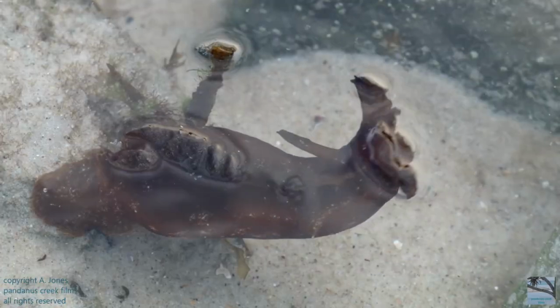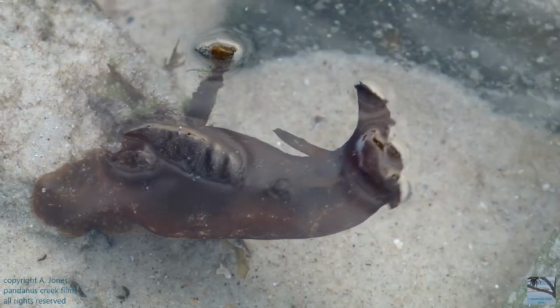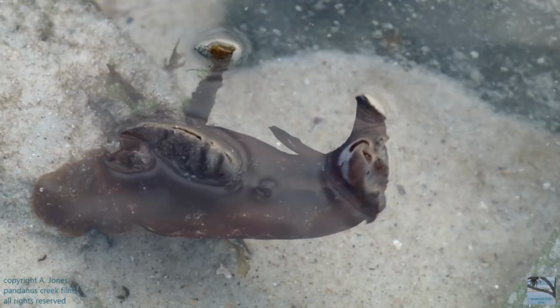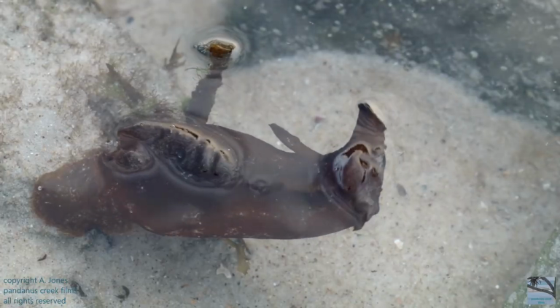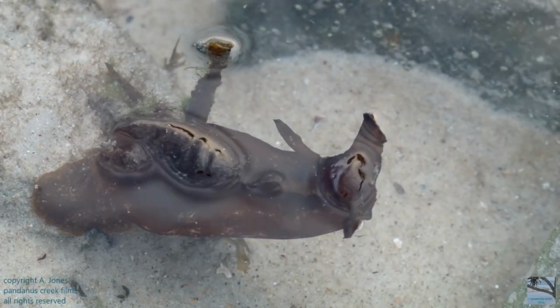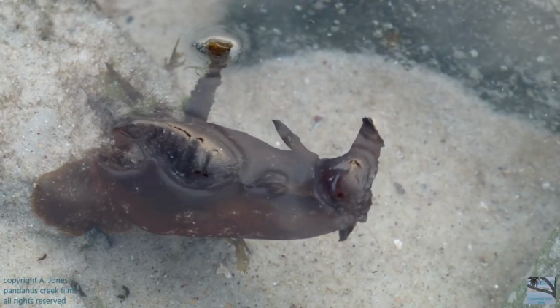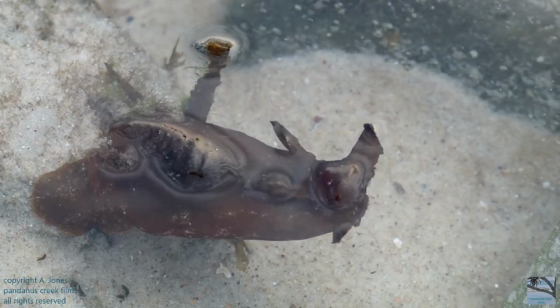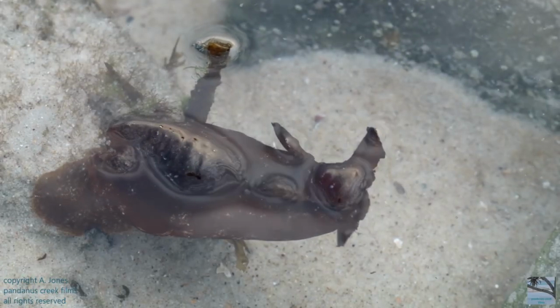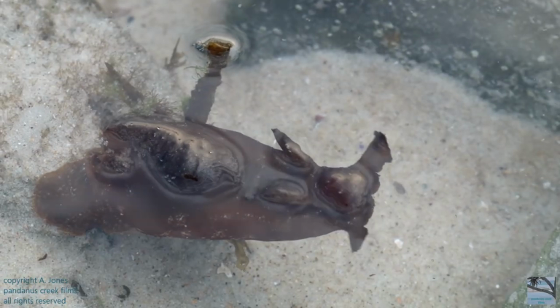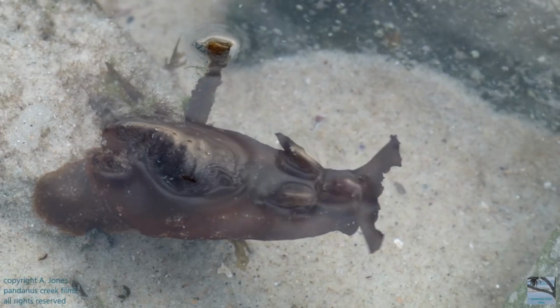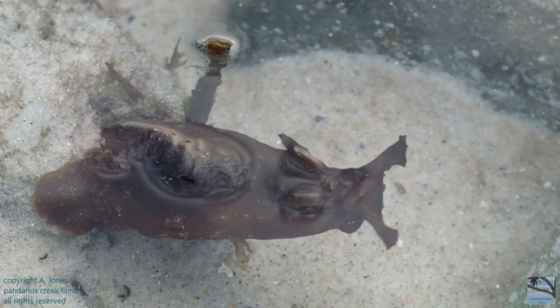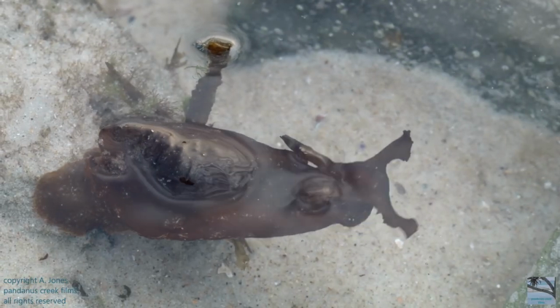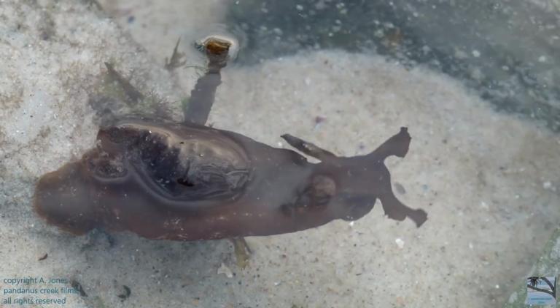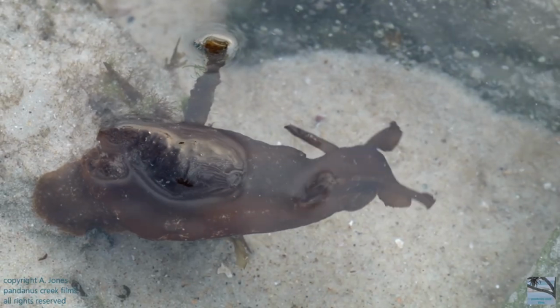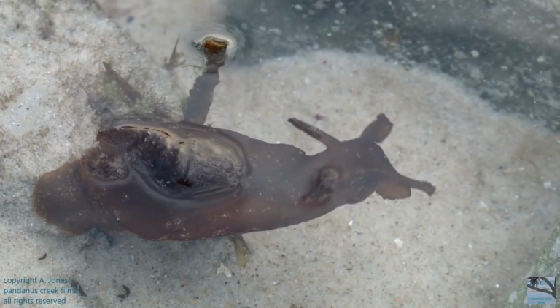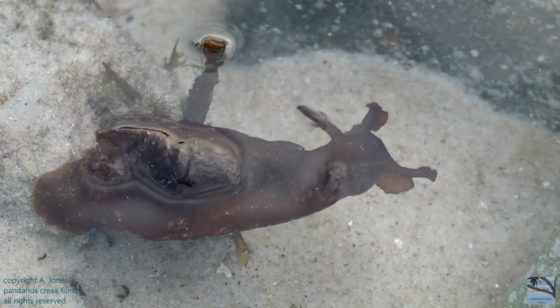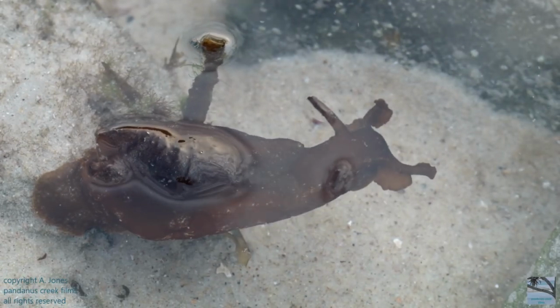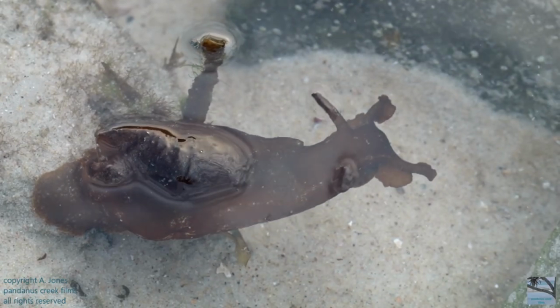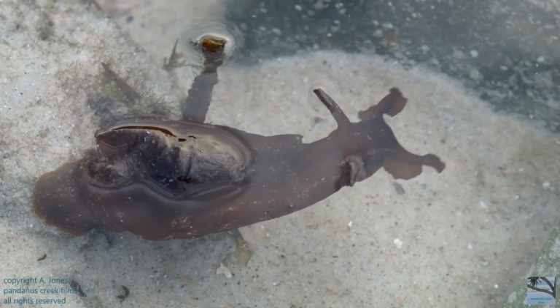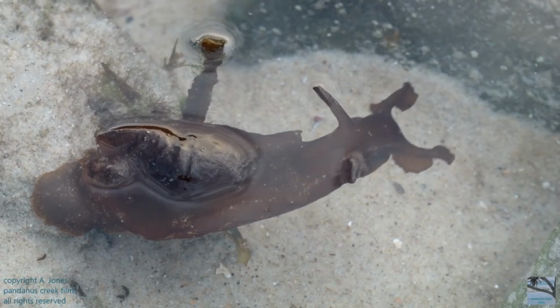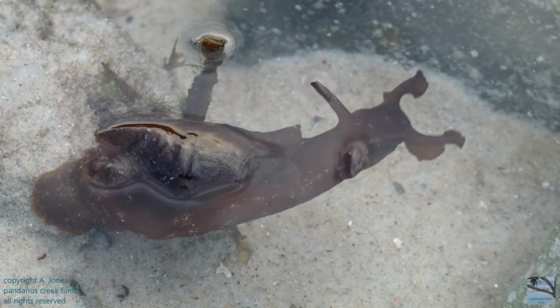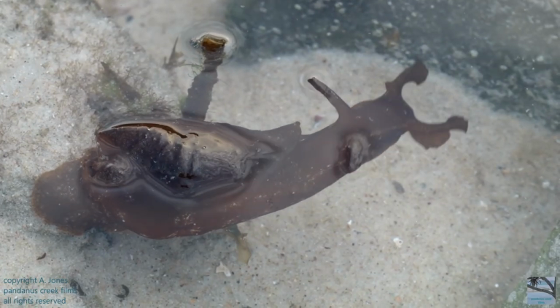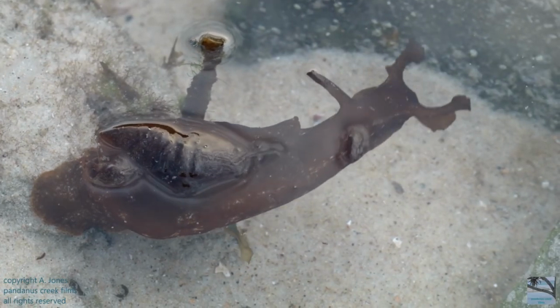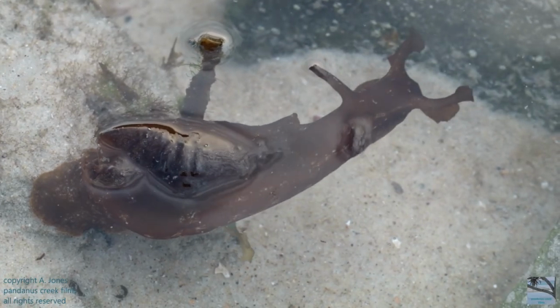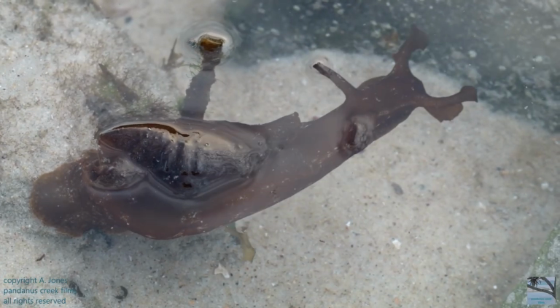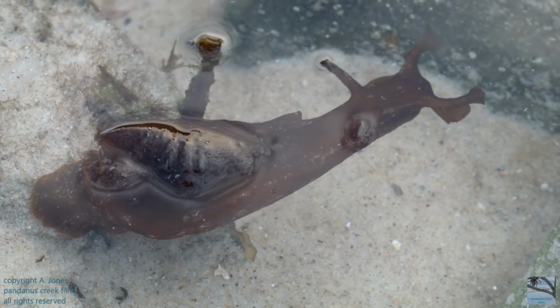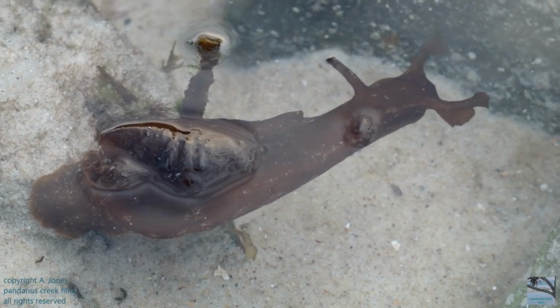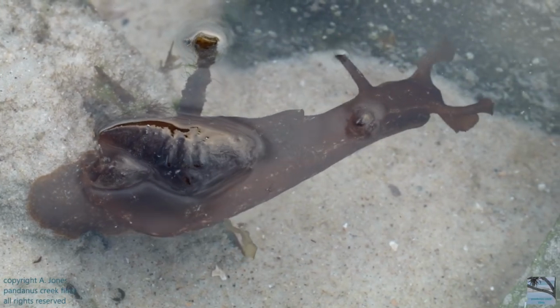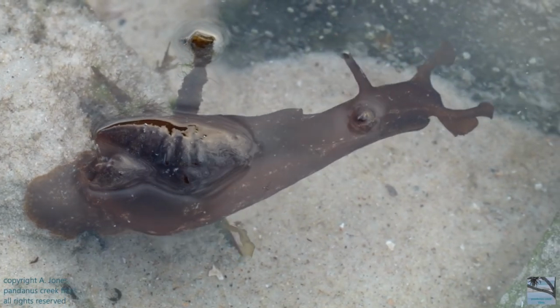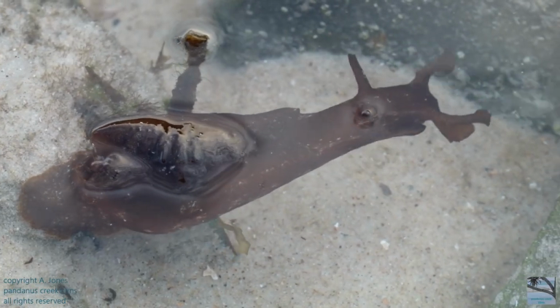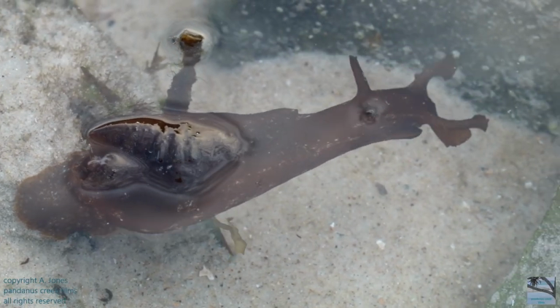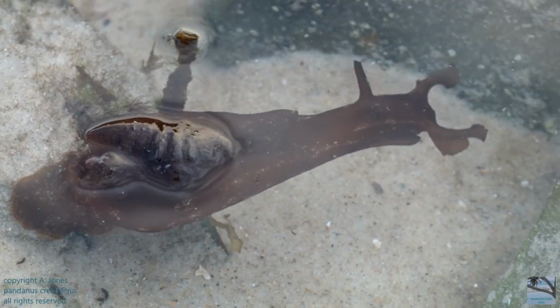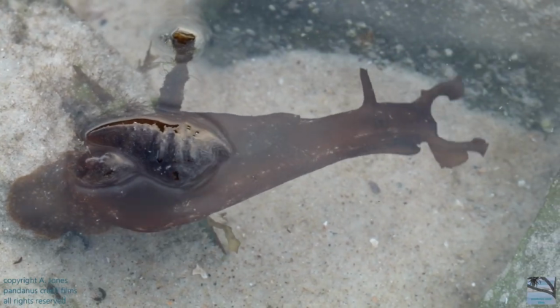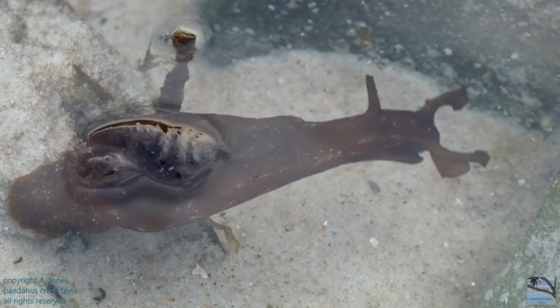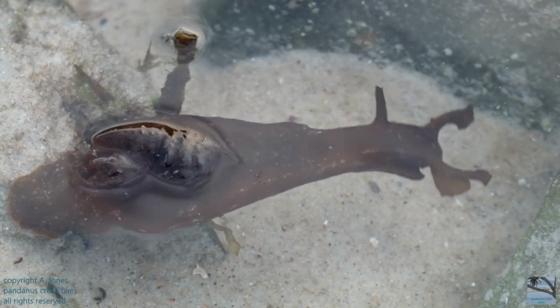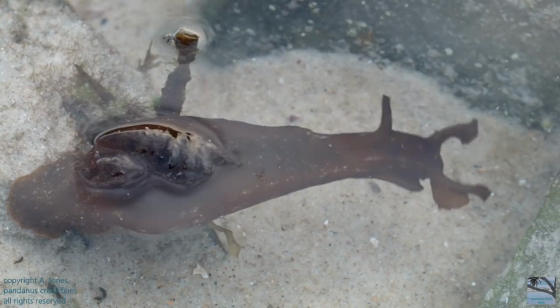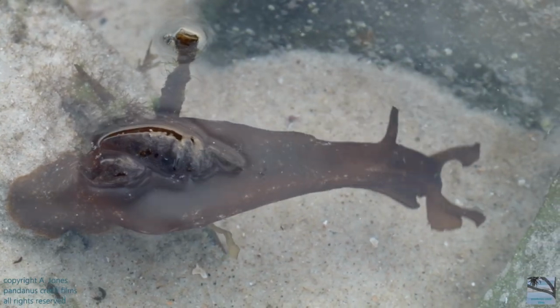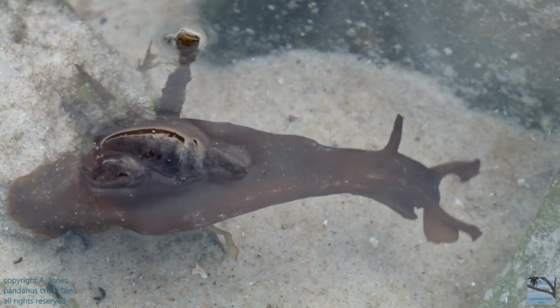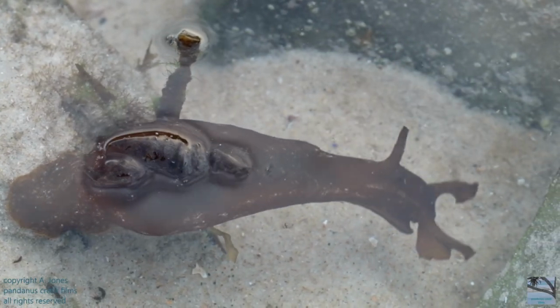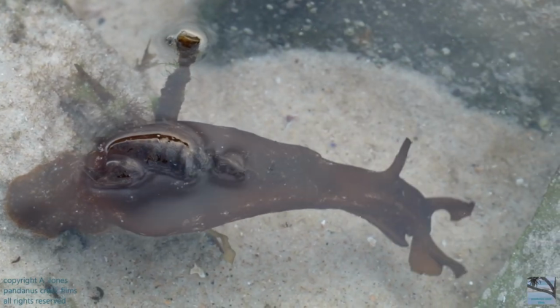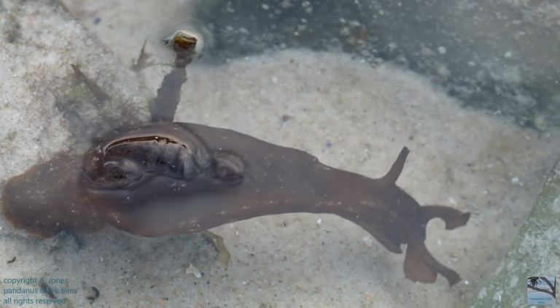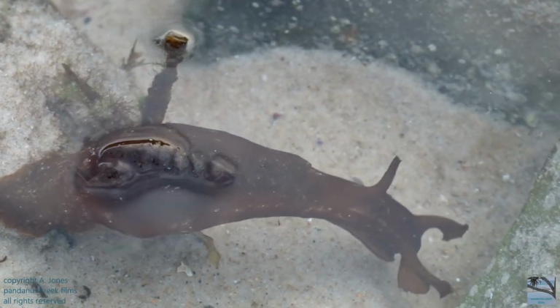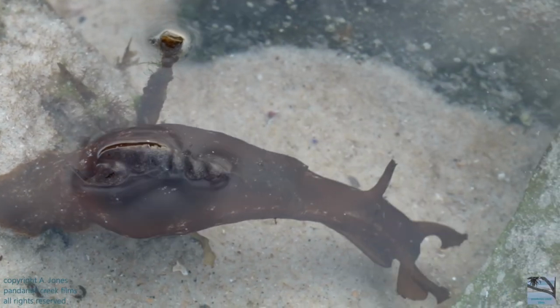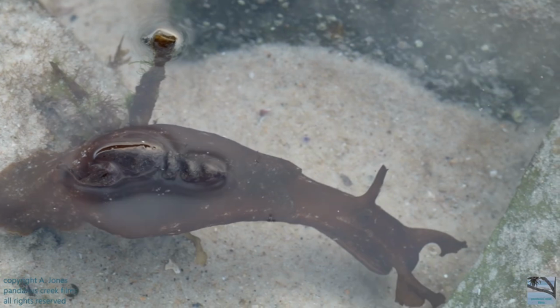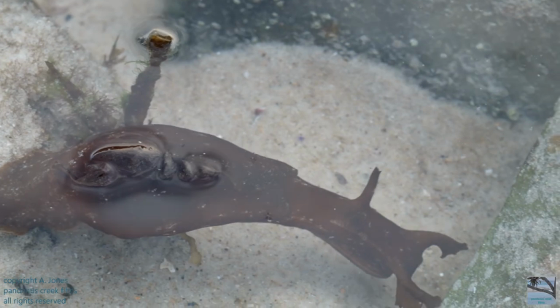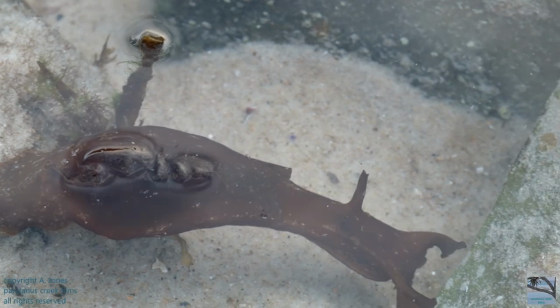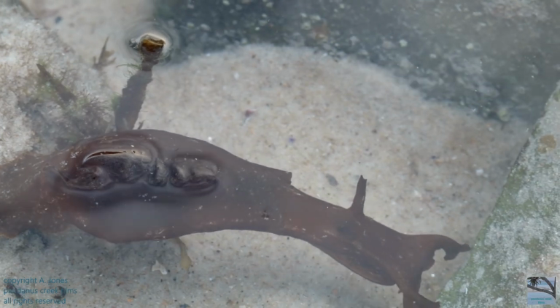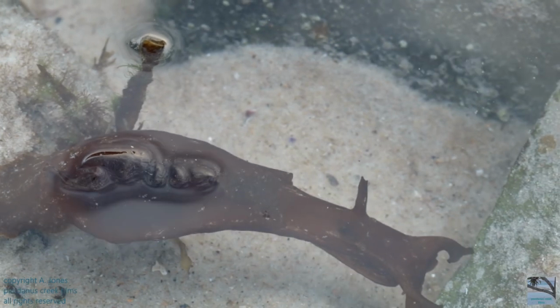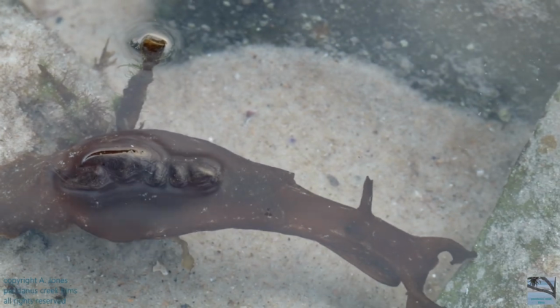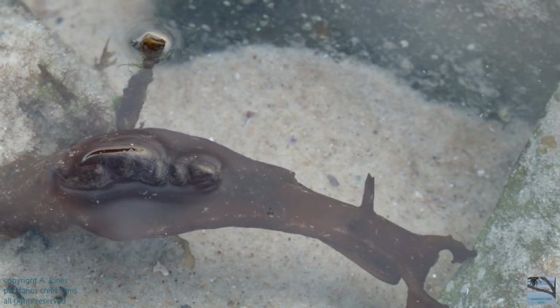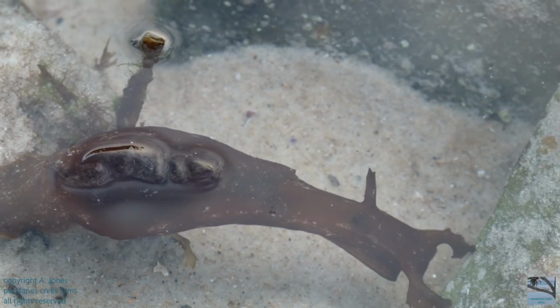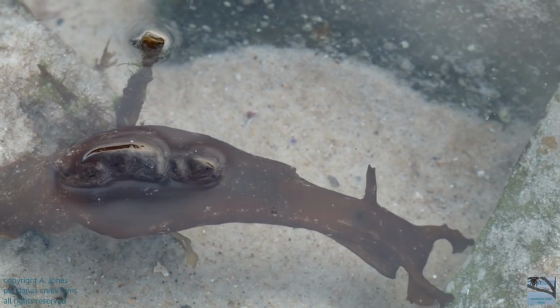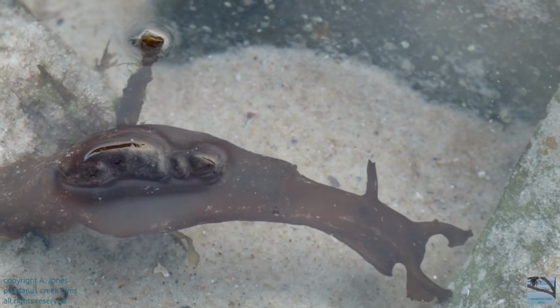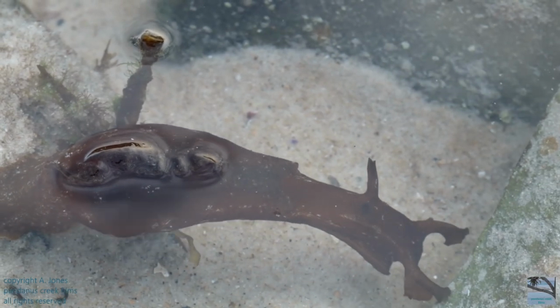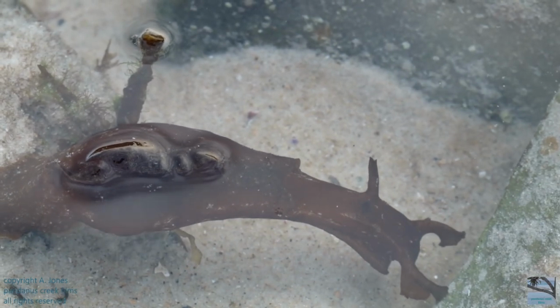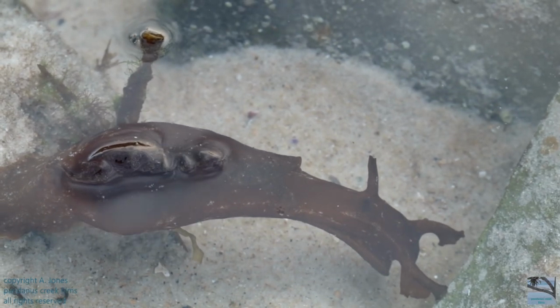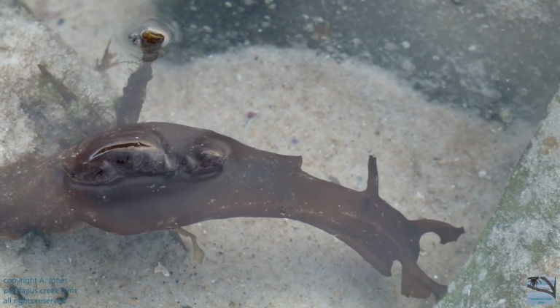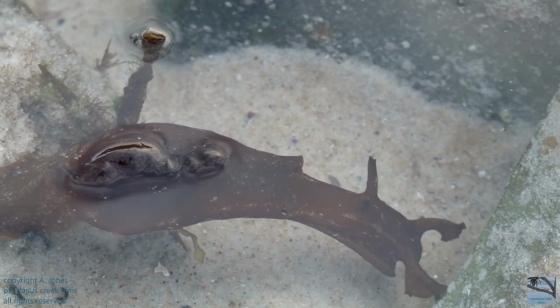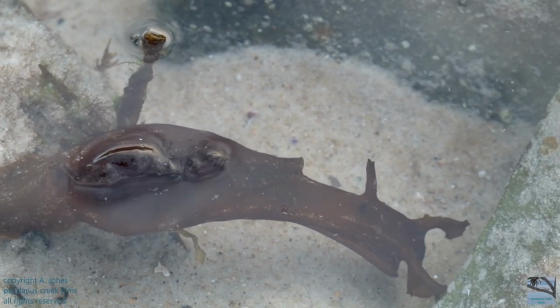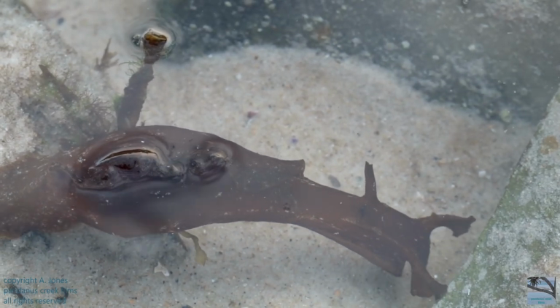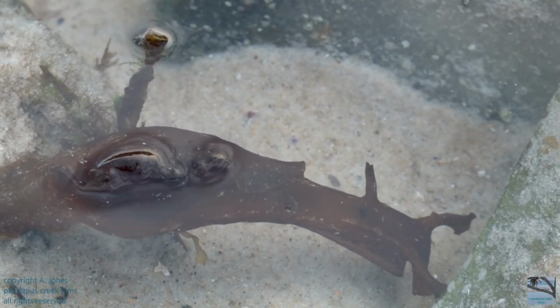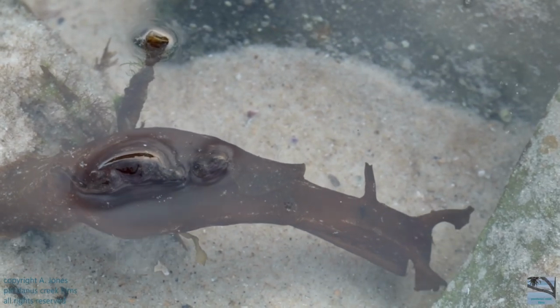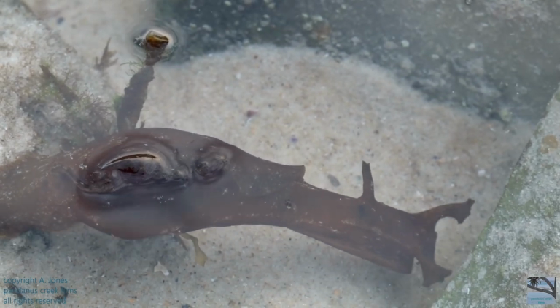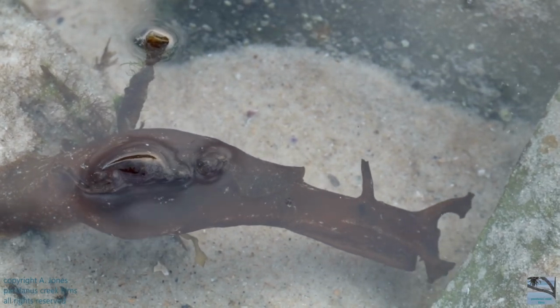It's holding on with its strong muscular foot. It won't let go until it can latch onto something else, like a rock.